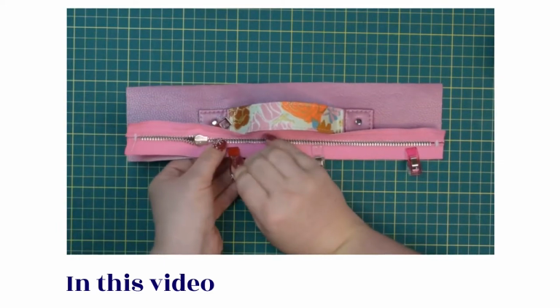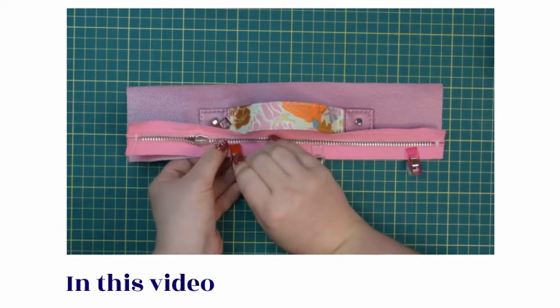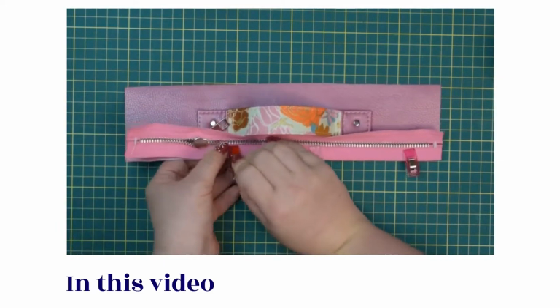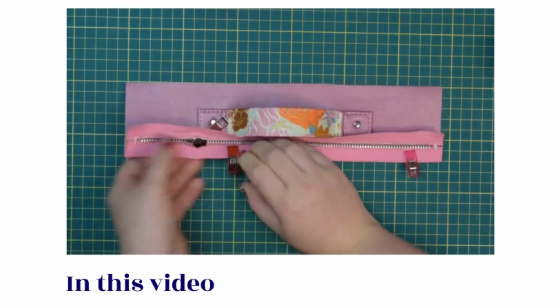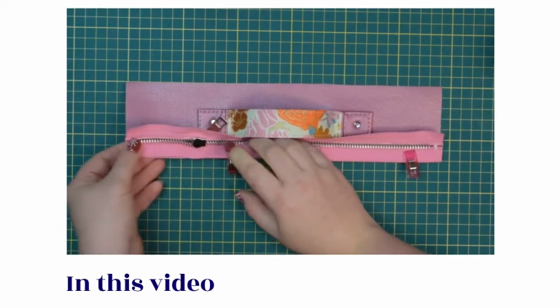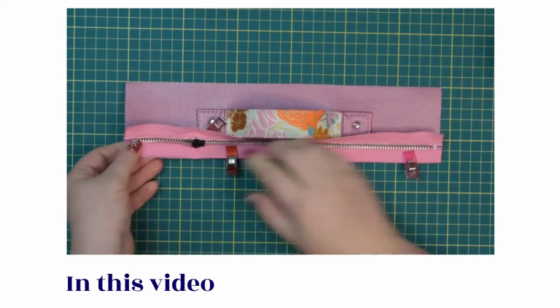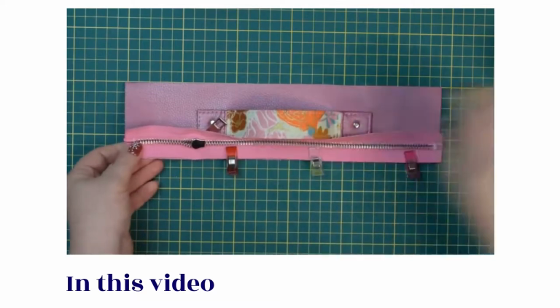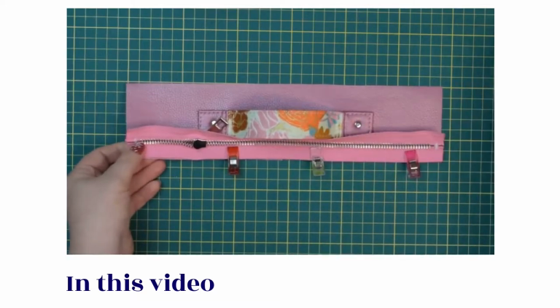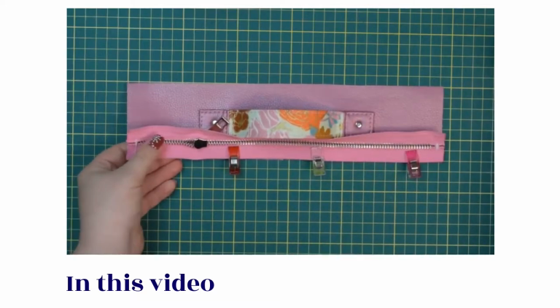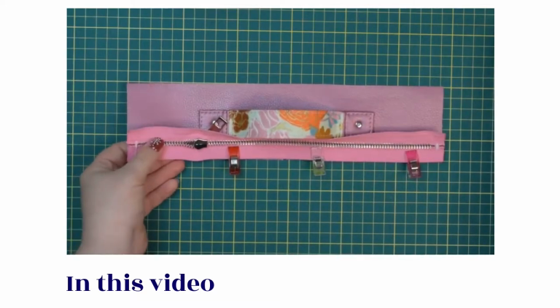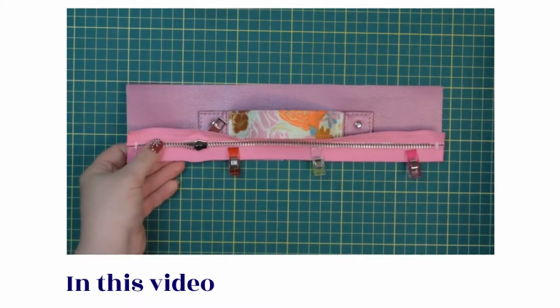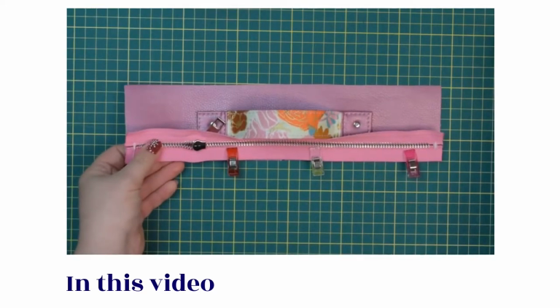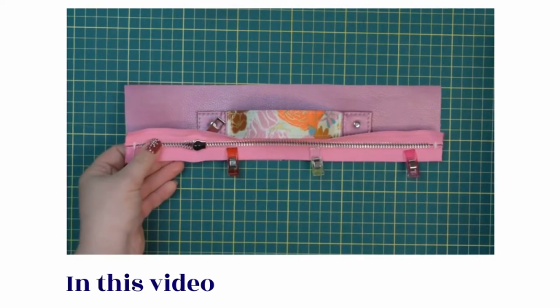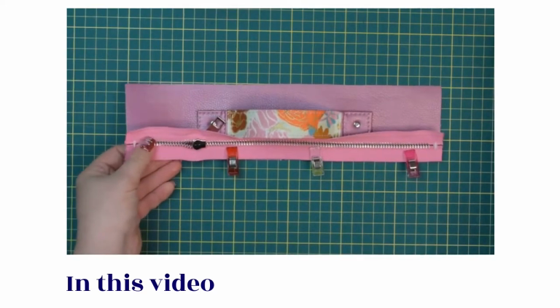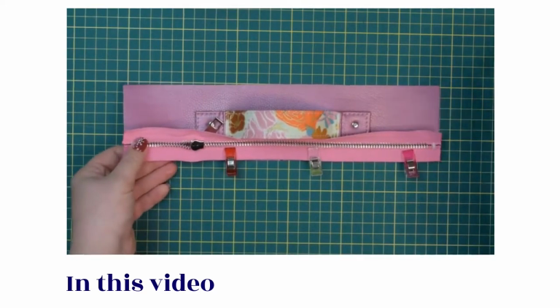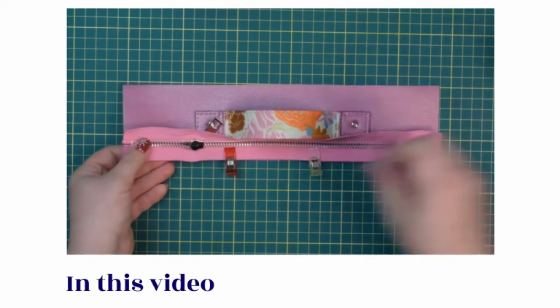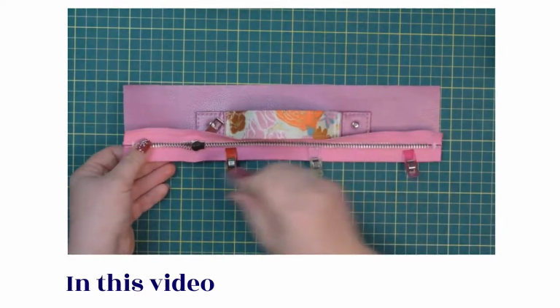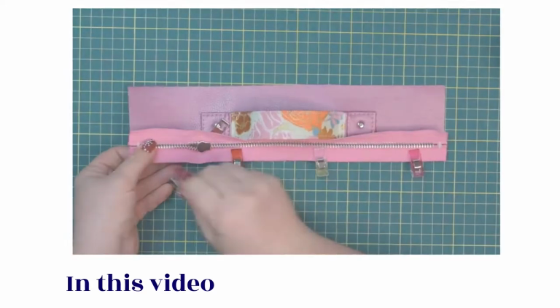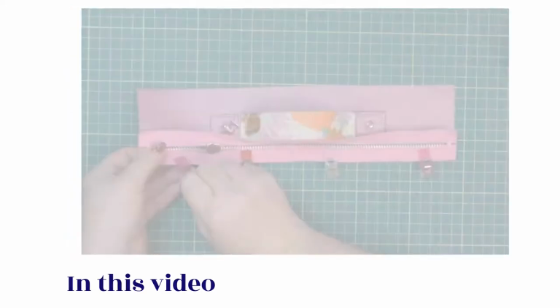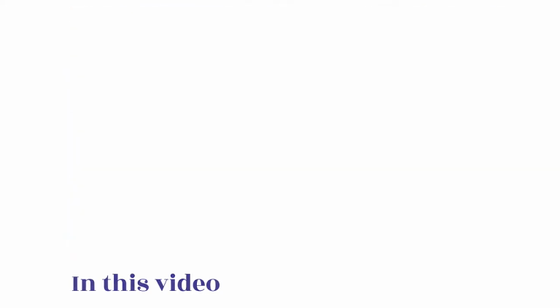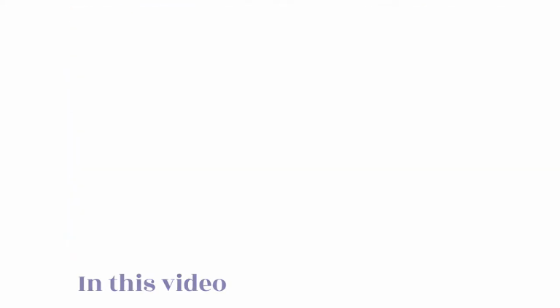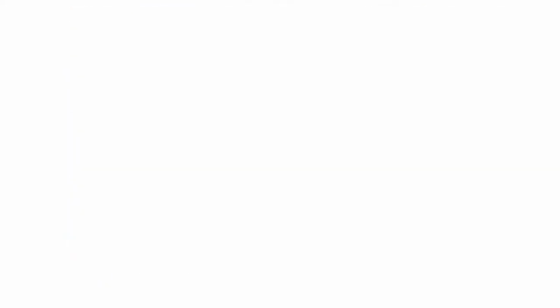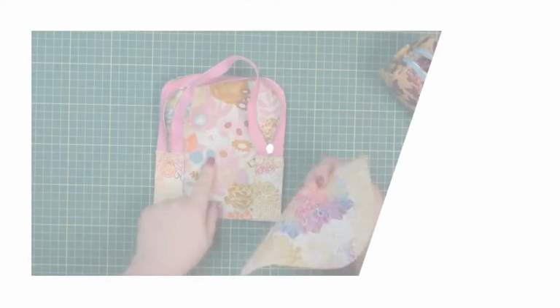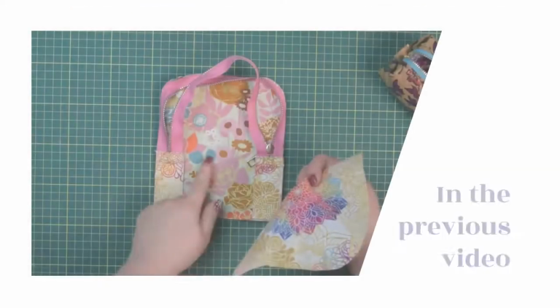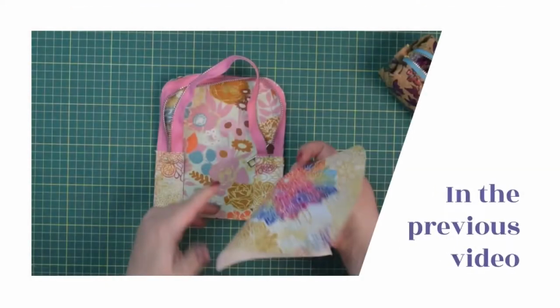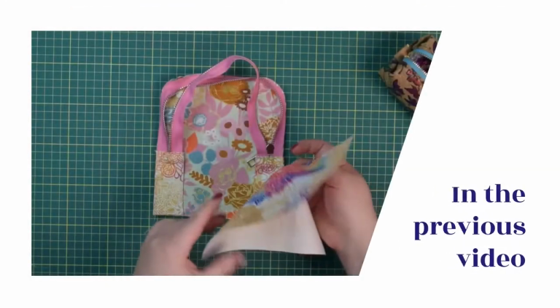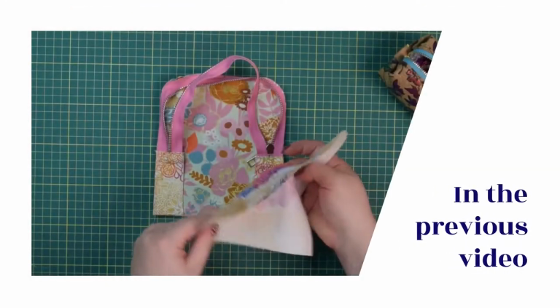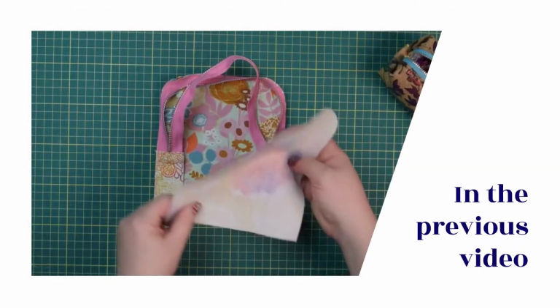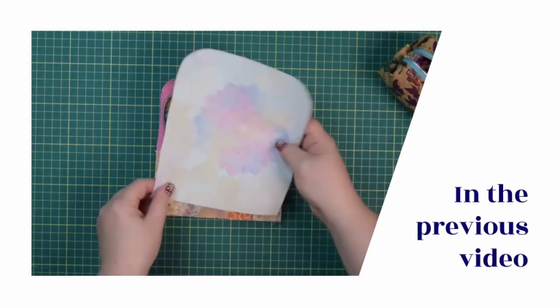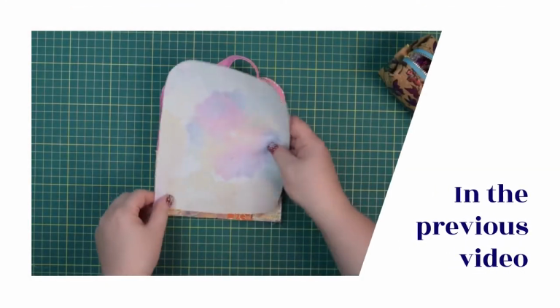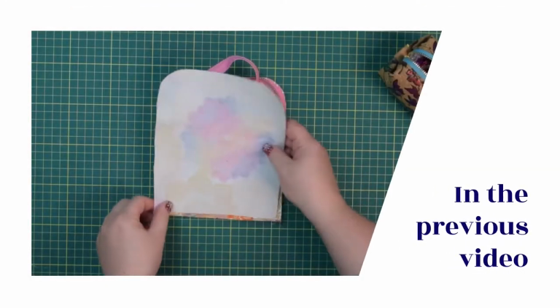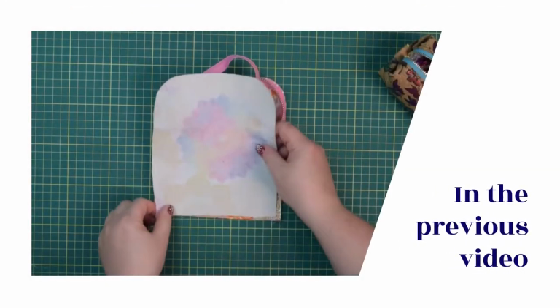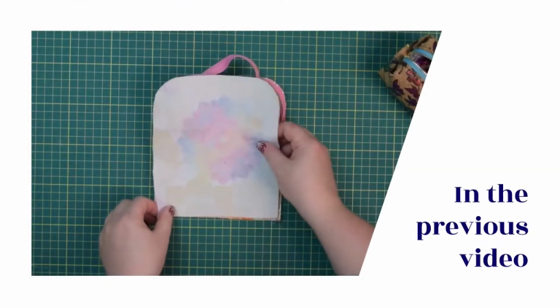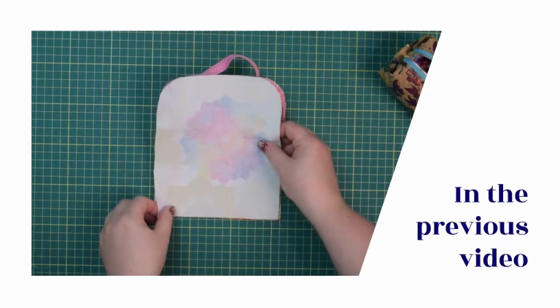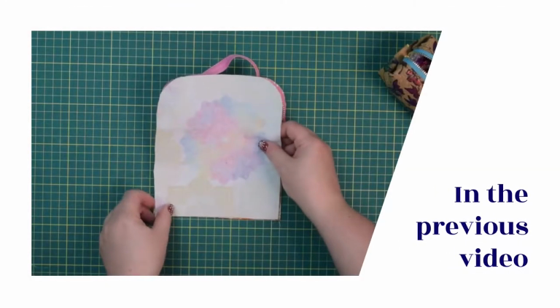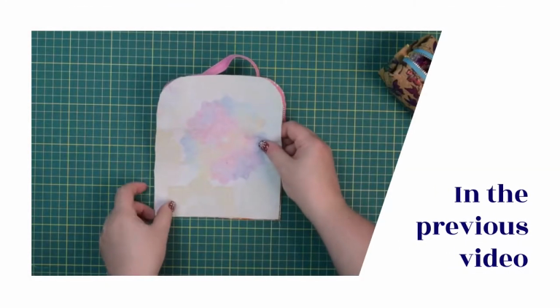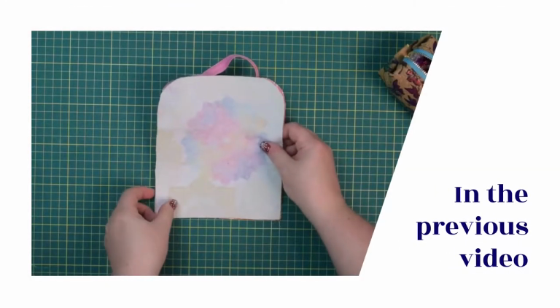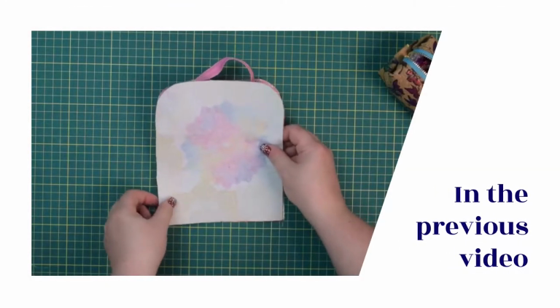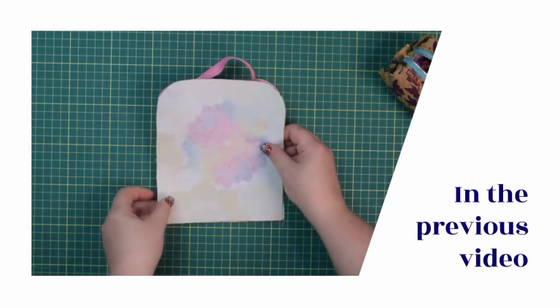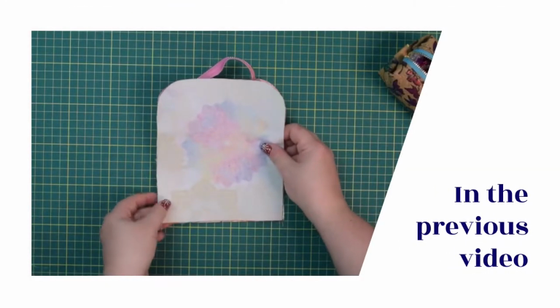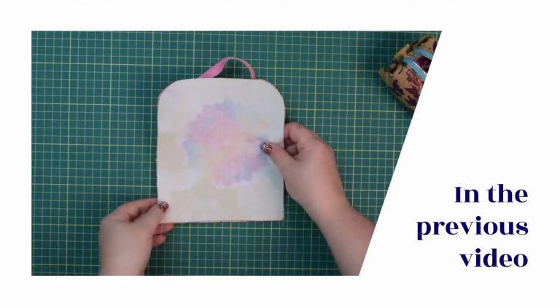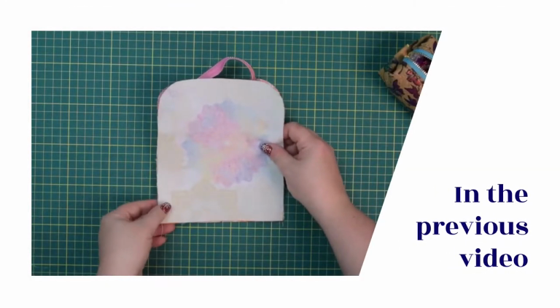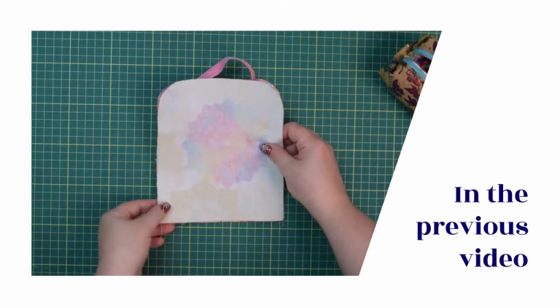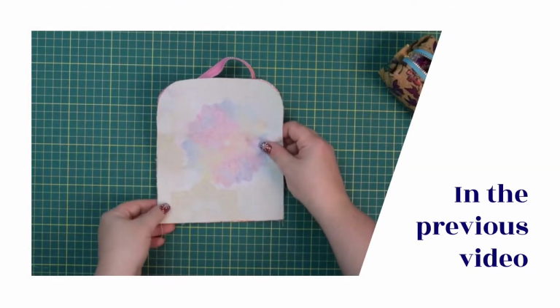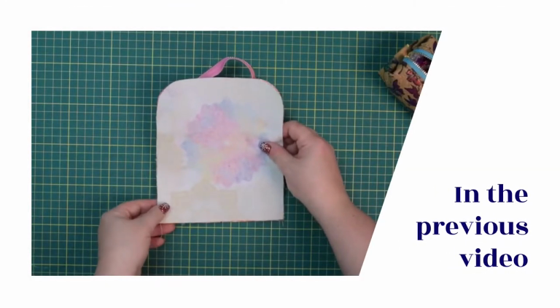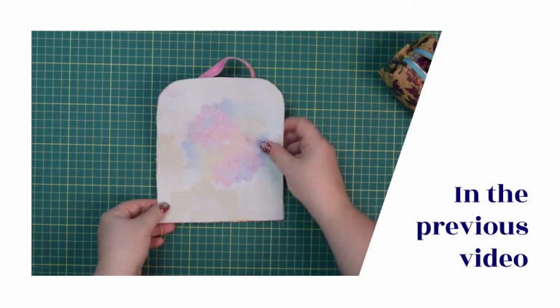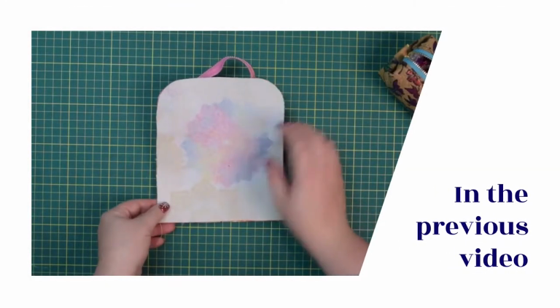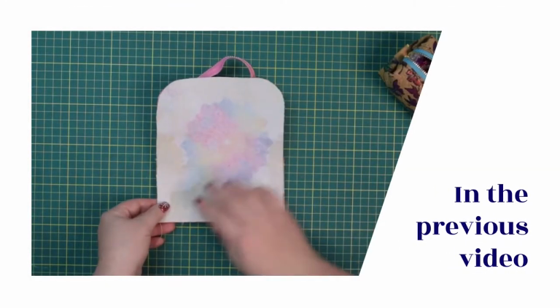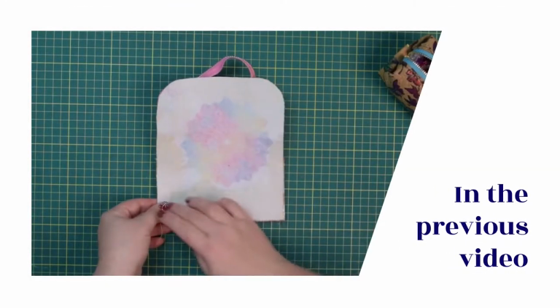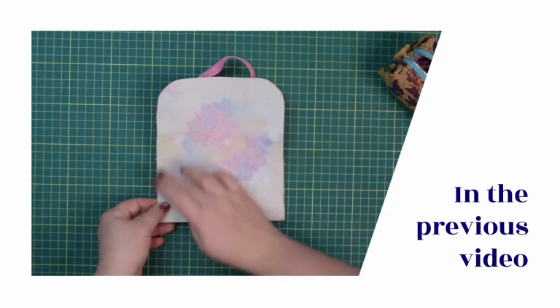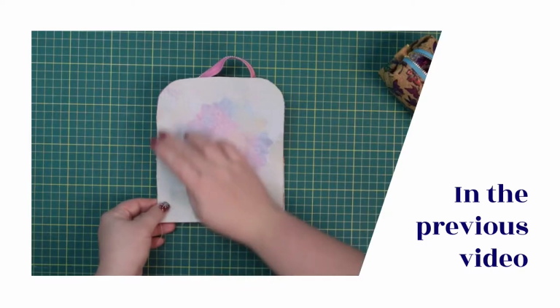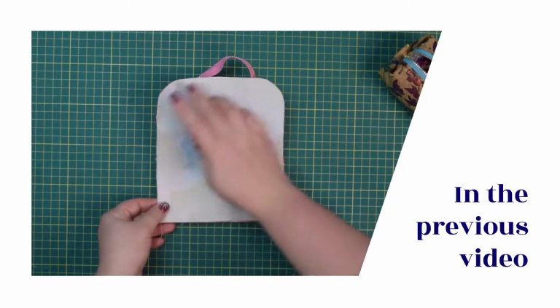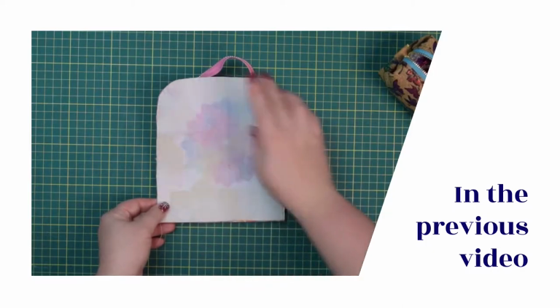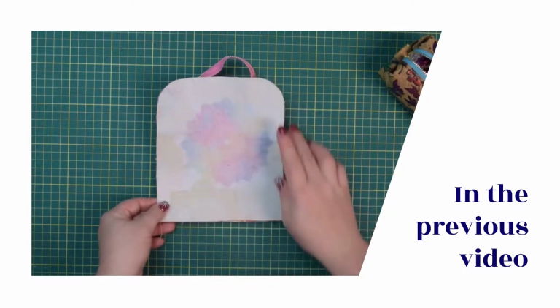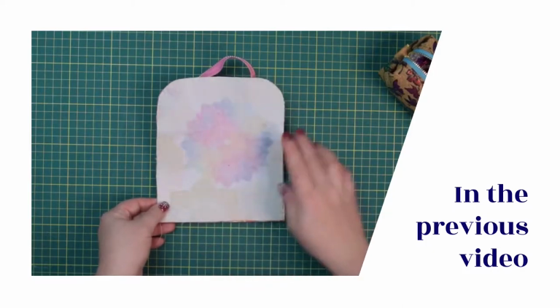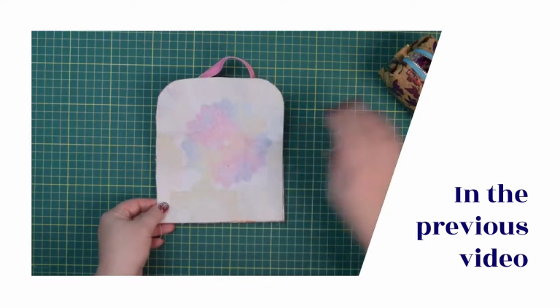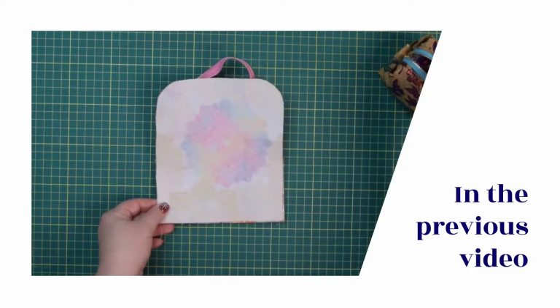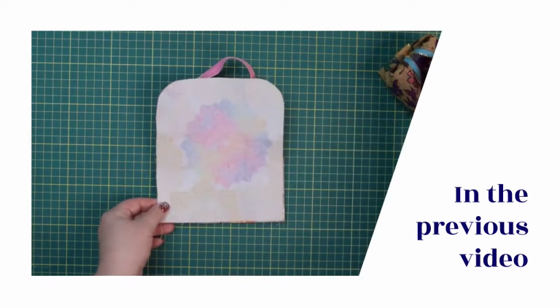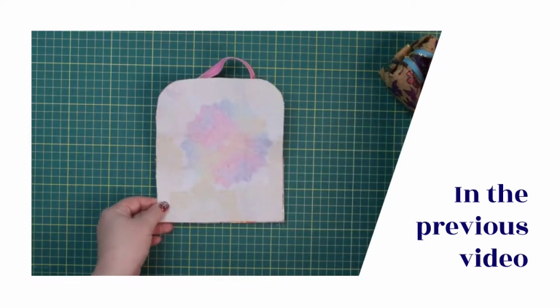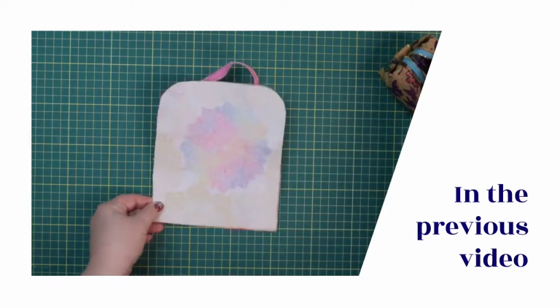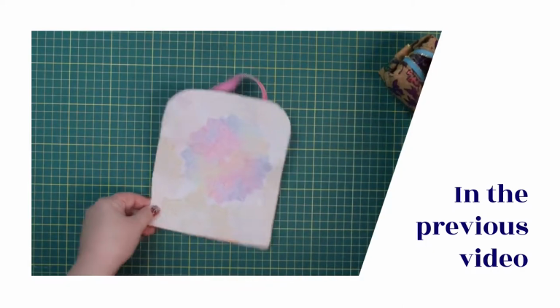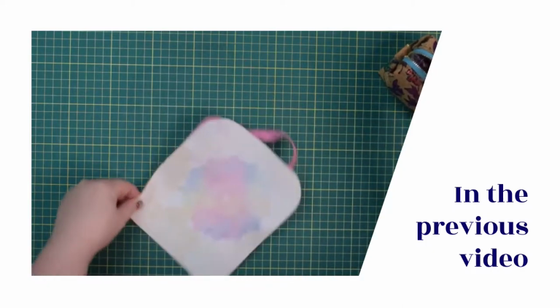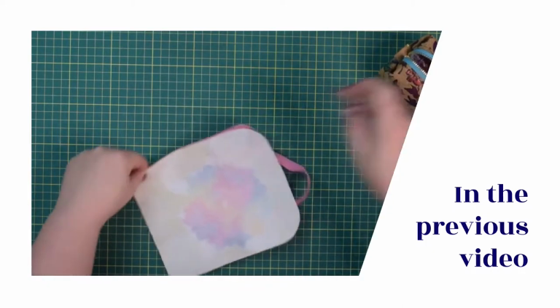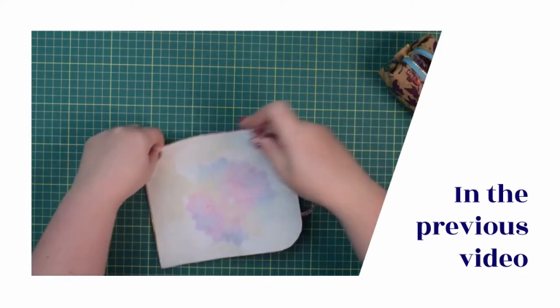To complete steps 1 to 63 in the sewing instructions, check out the previous videos in this series.